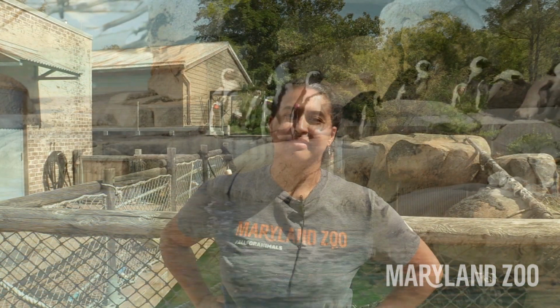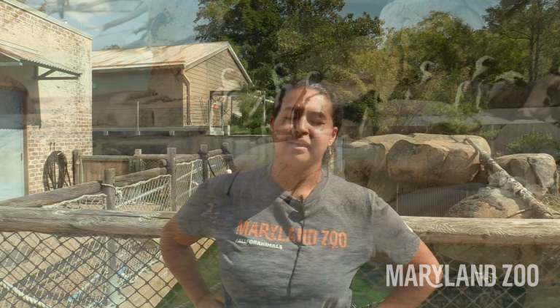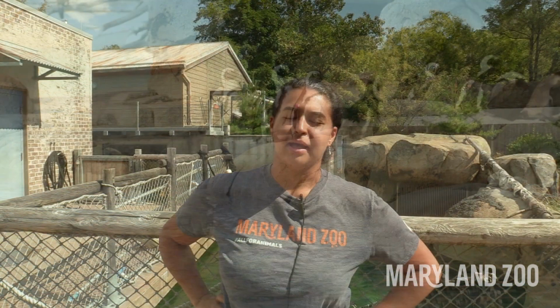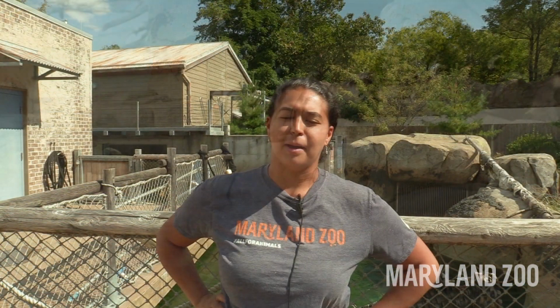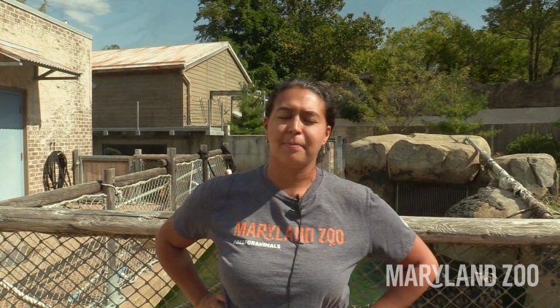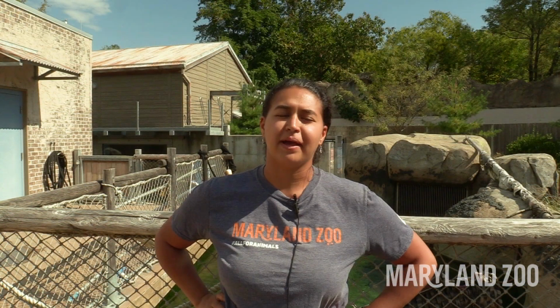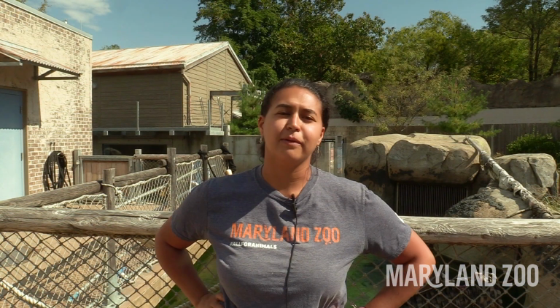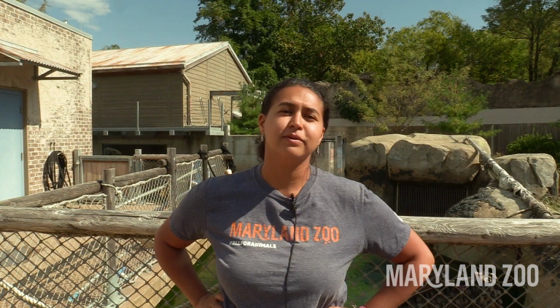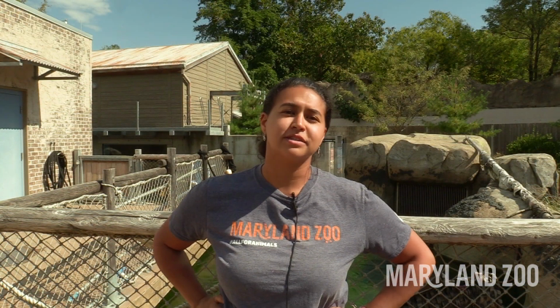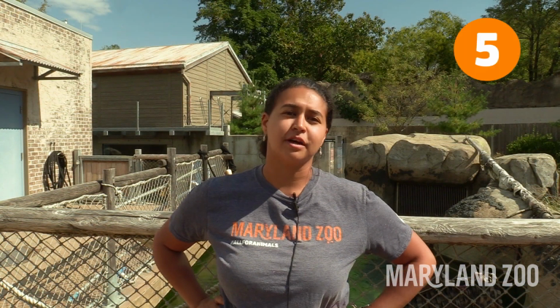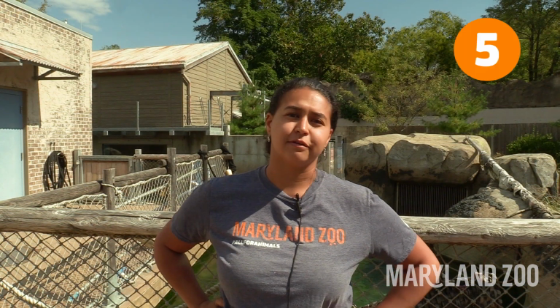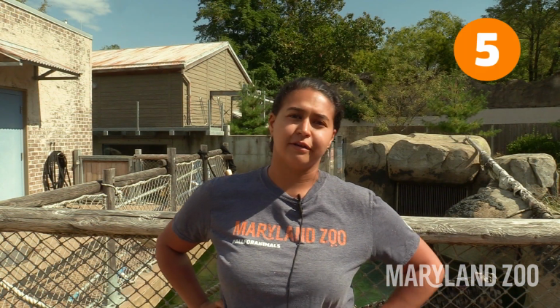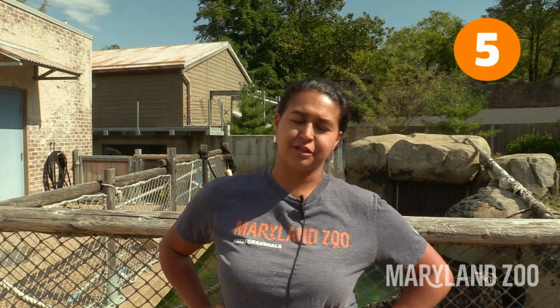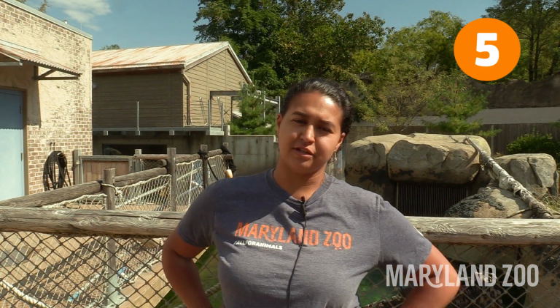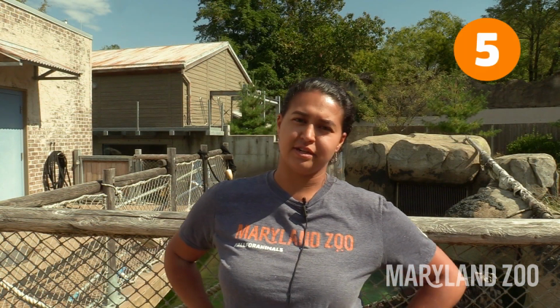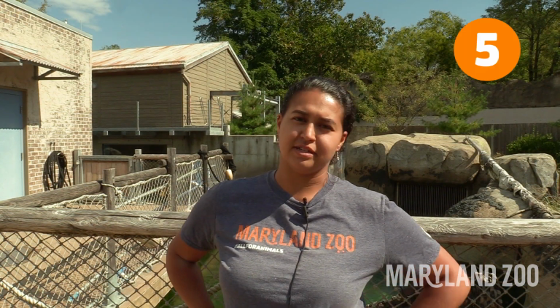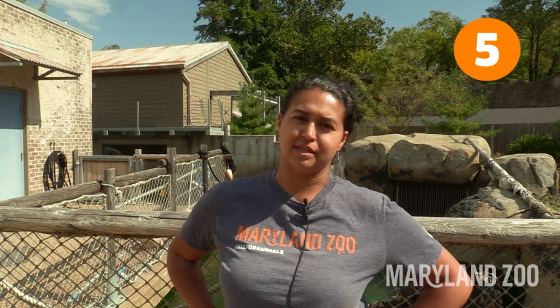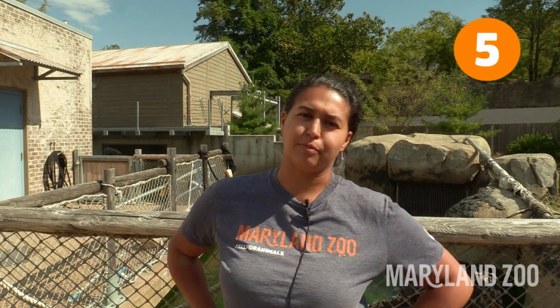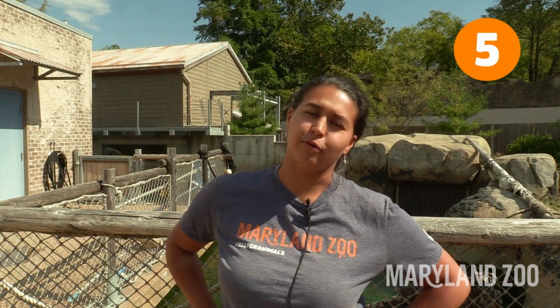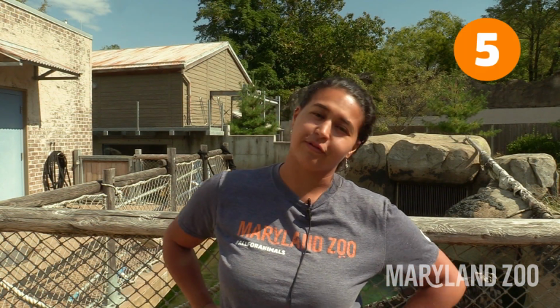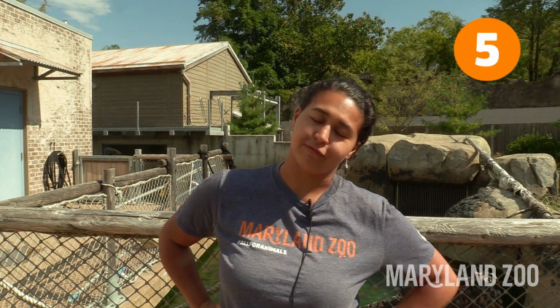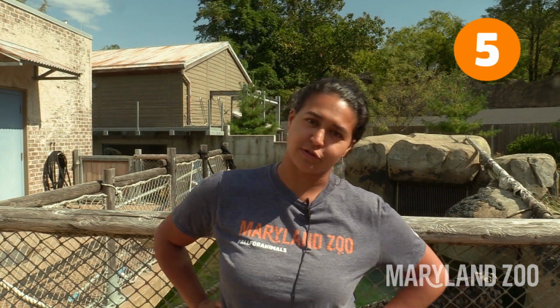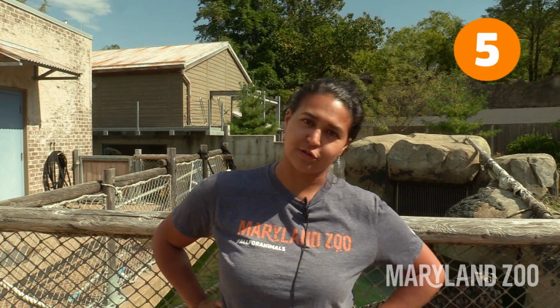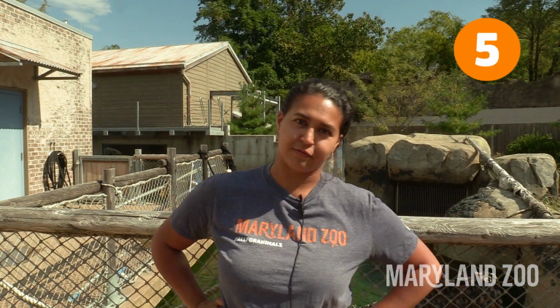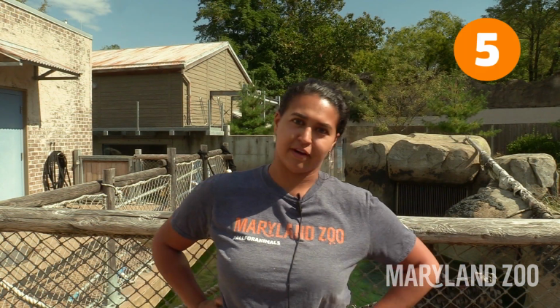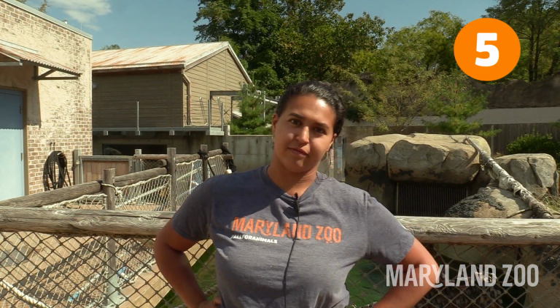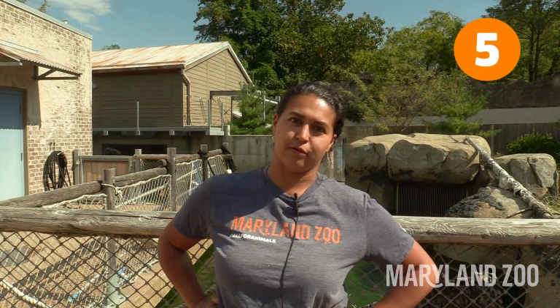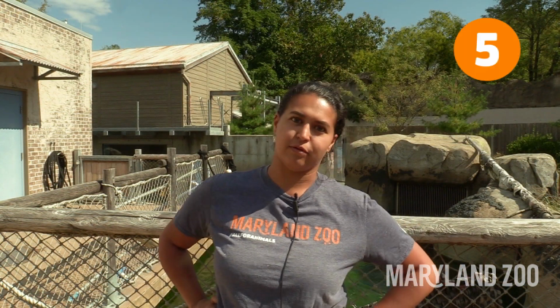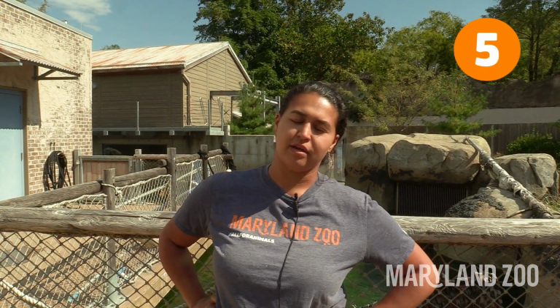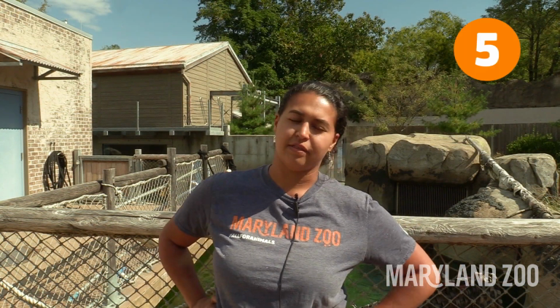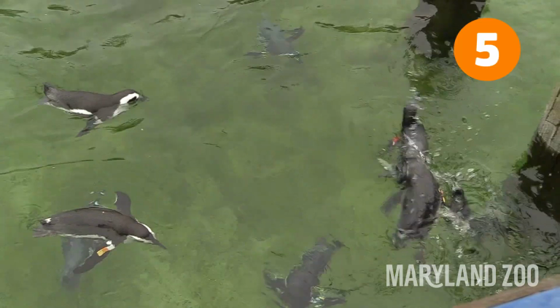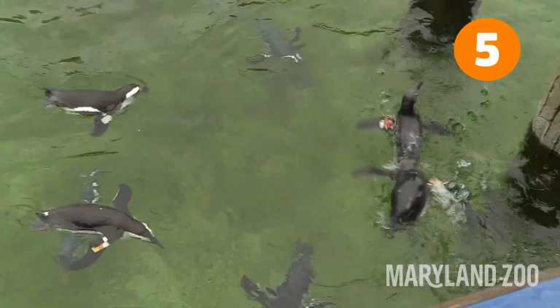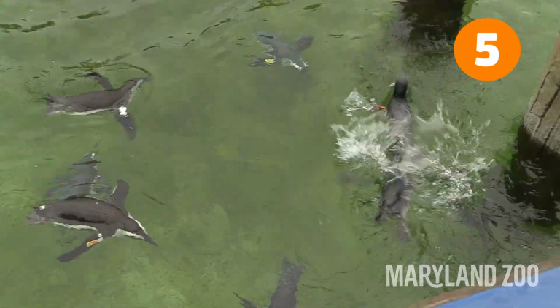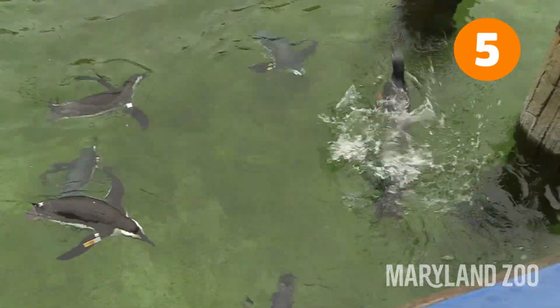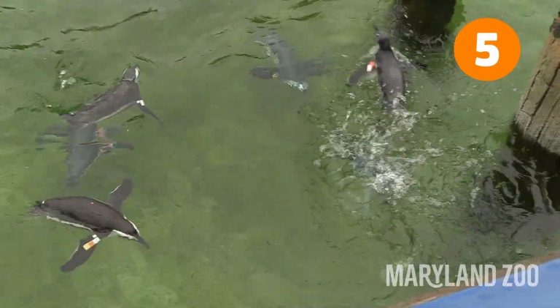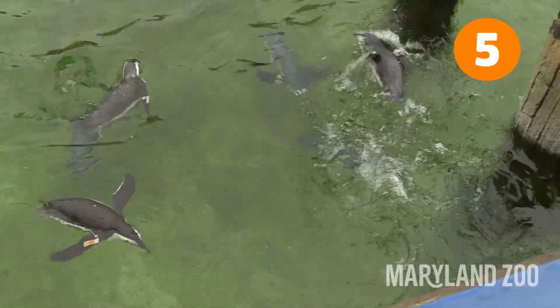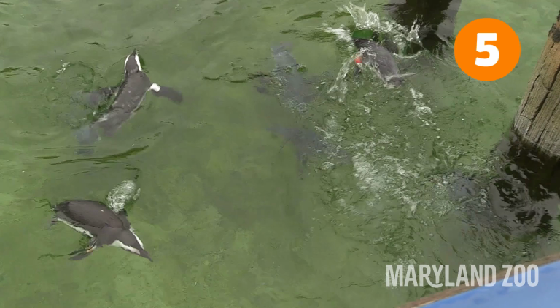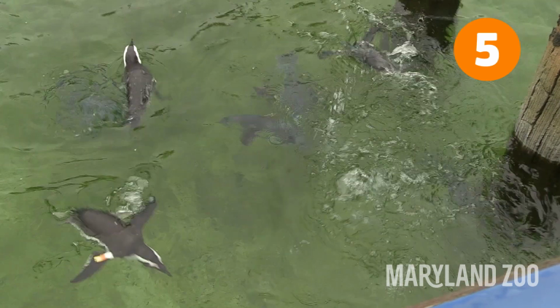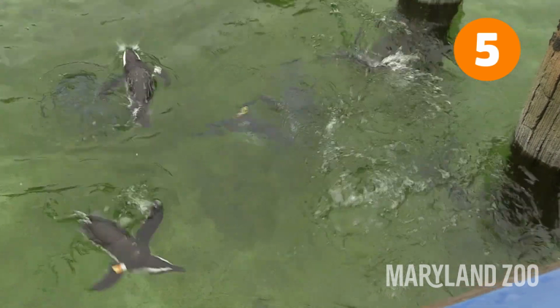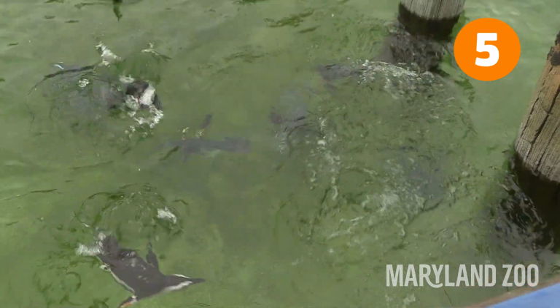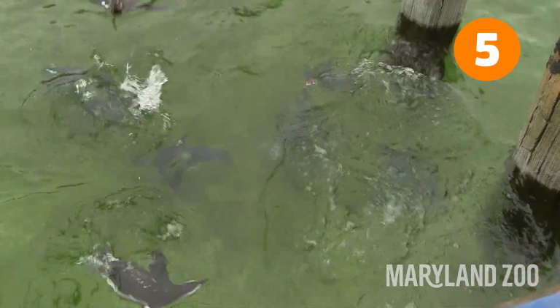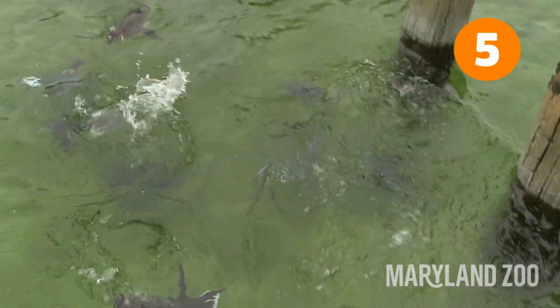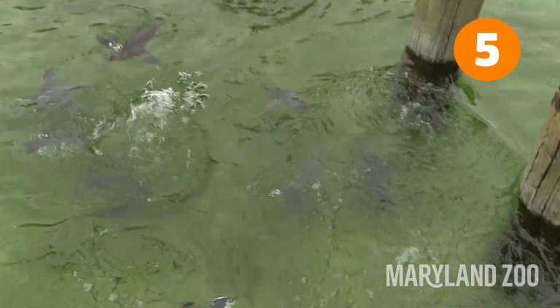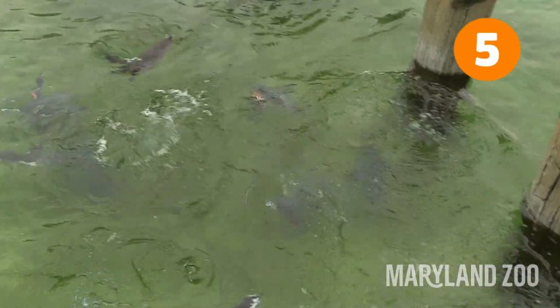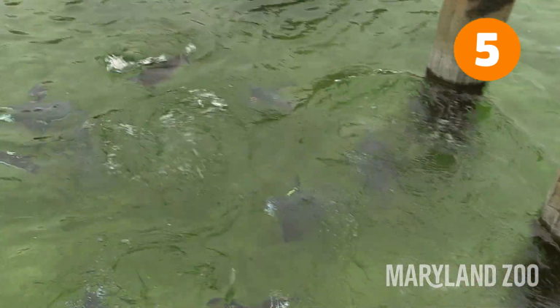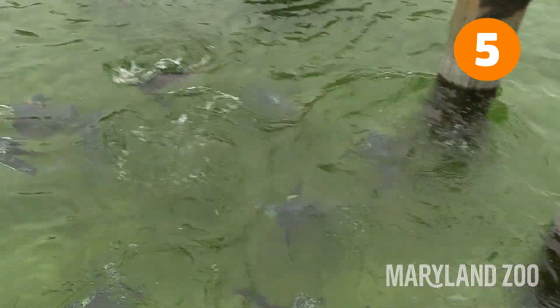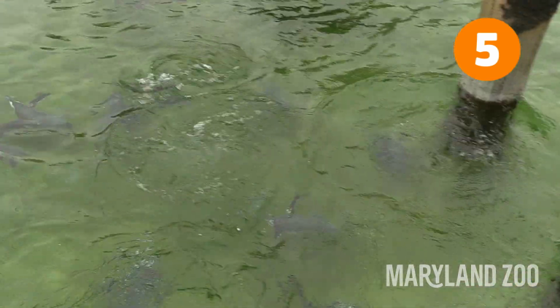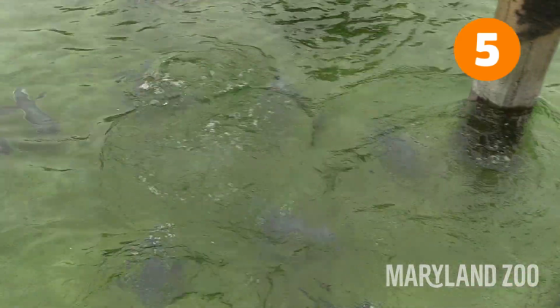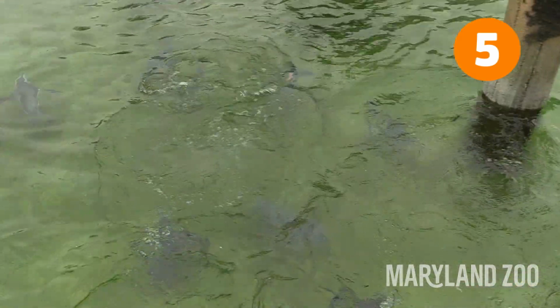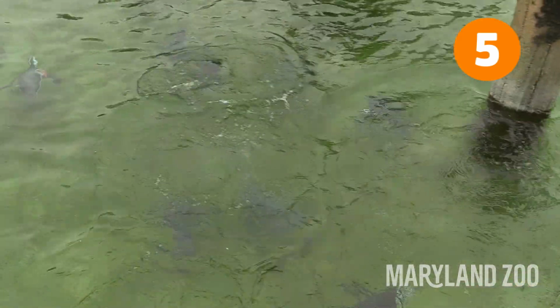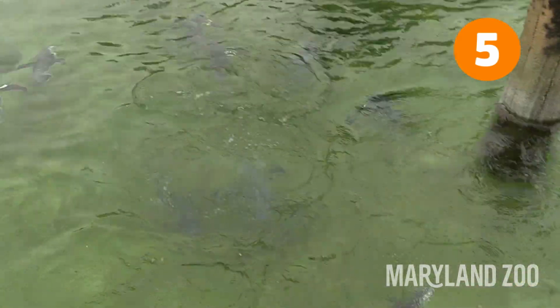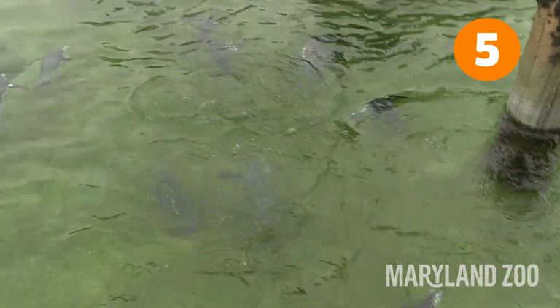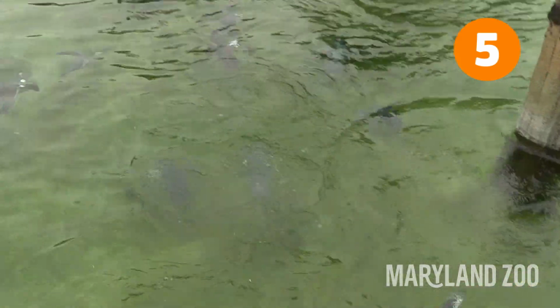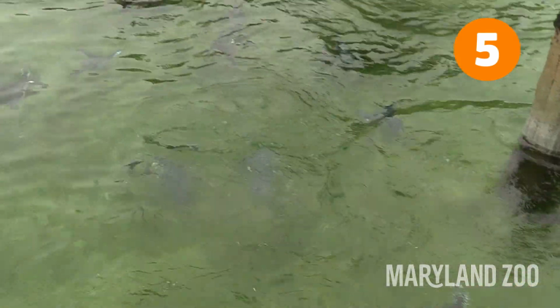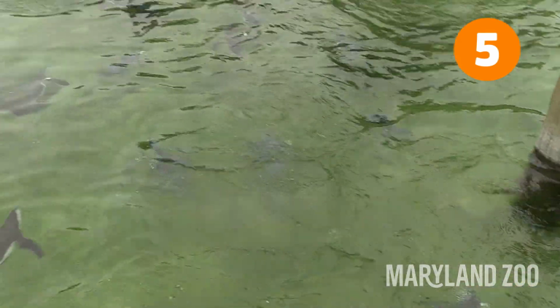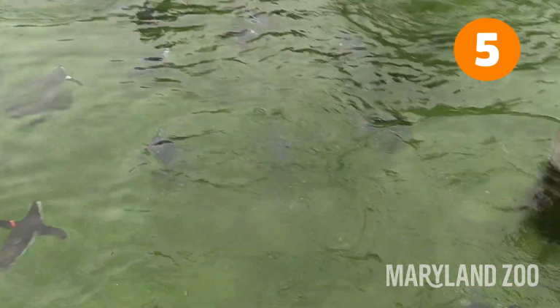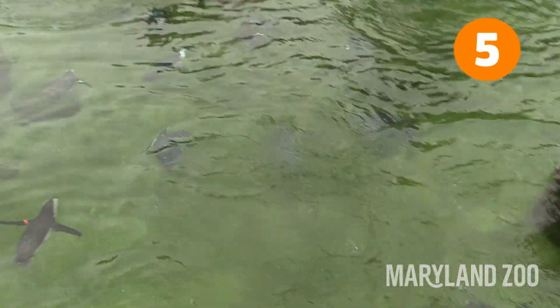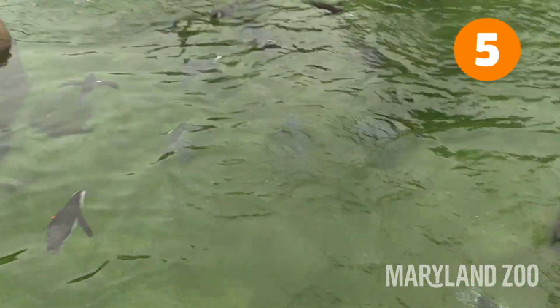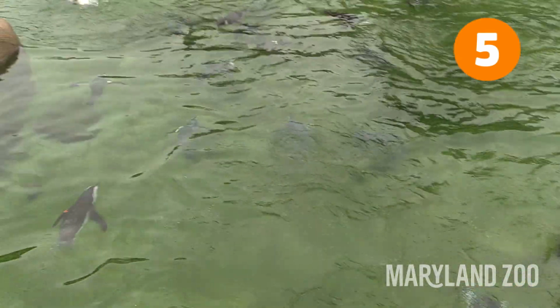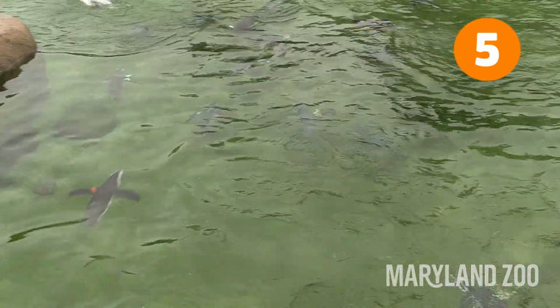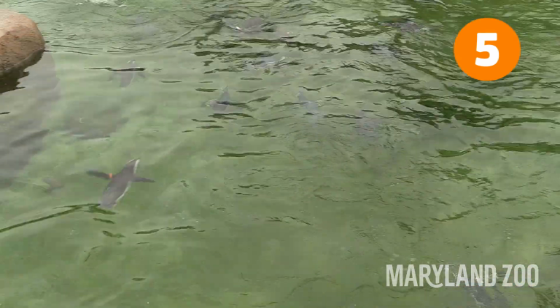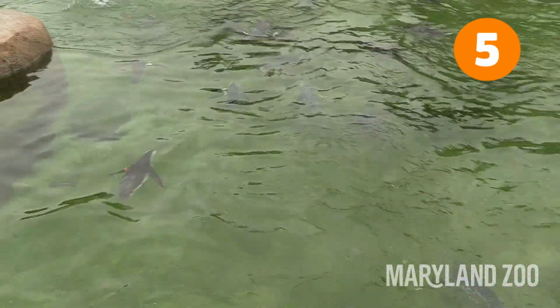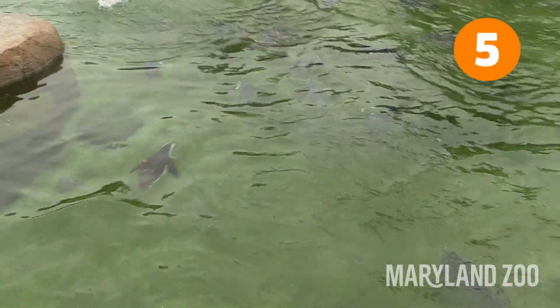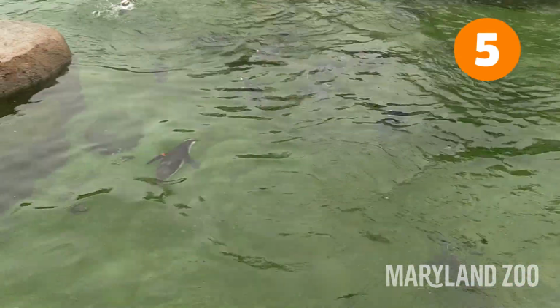A penguin's coloration is important for survival. They use a form of camouflage called countershading to evade their predators.